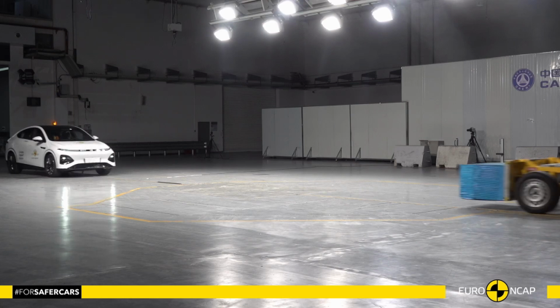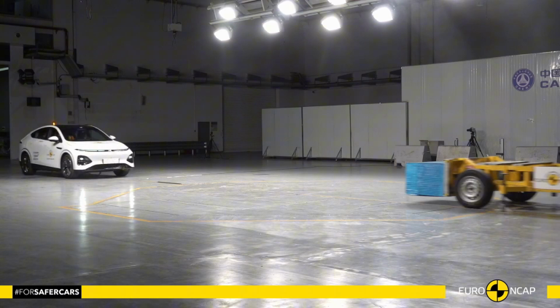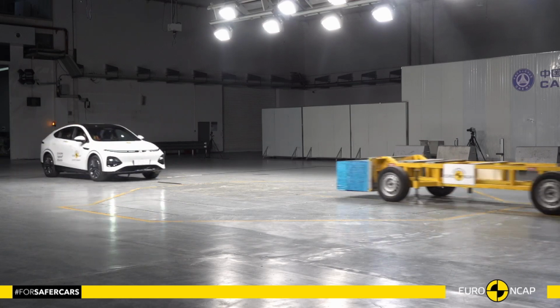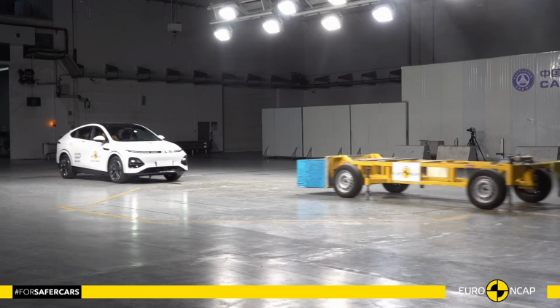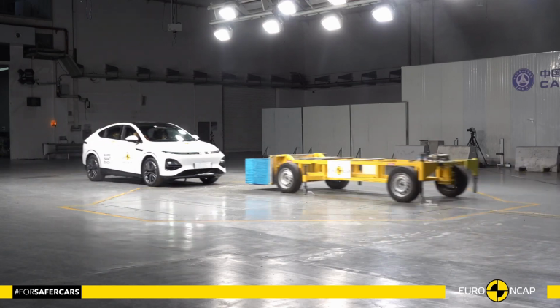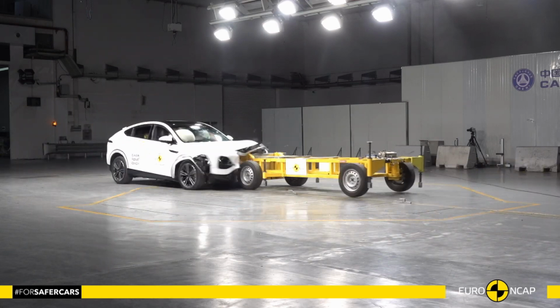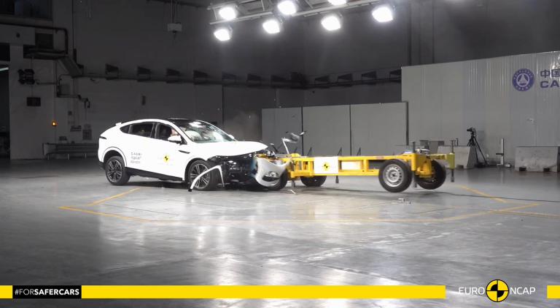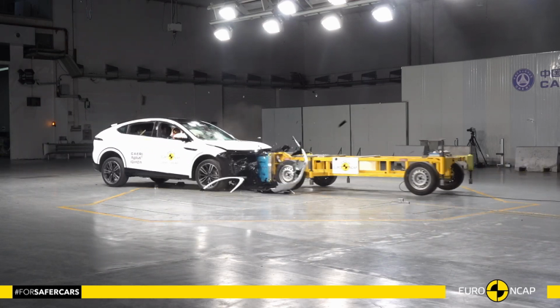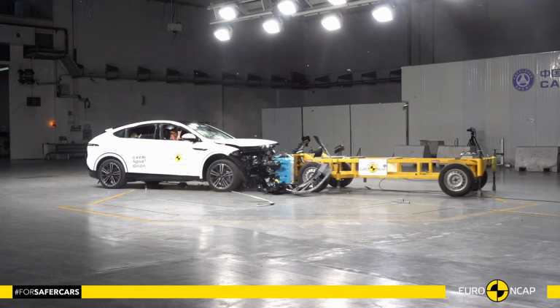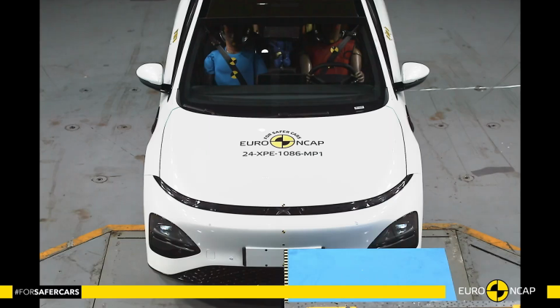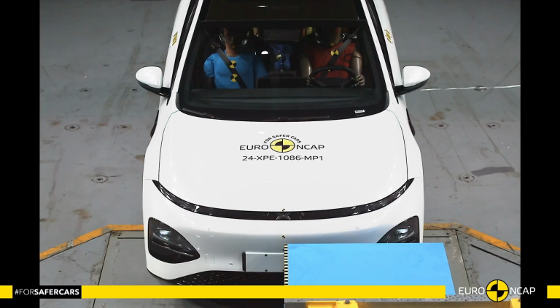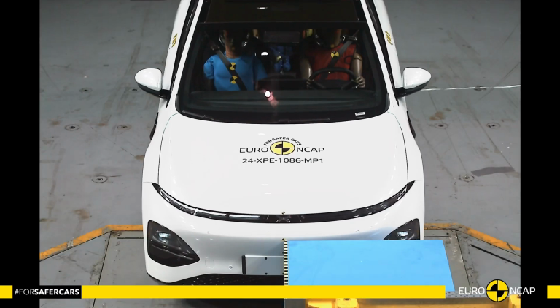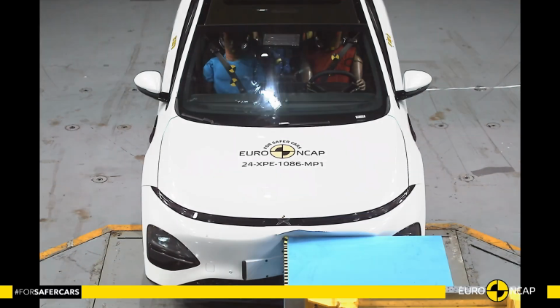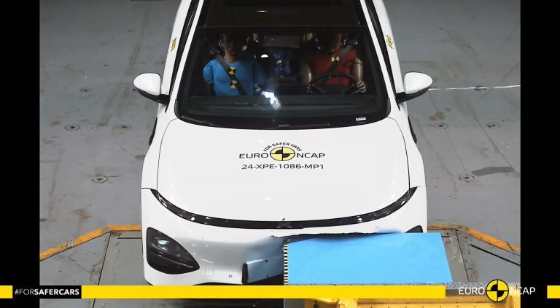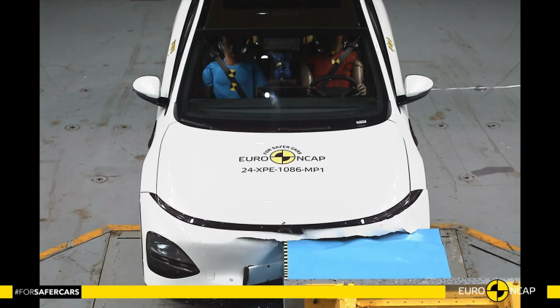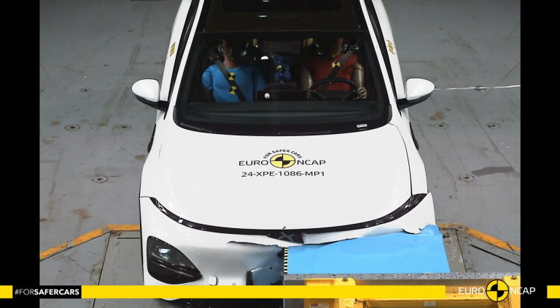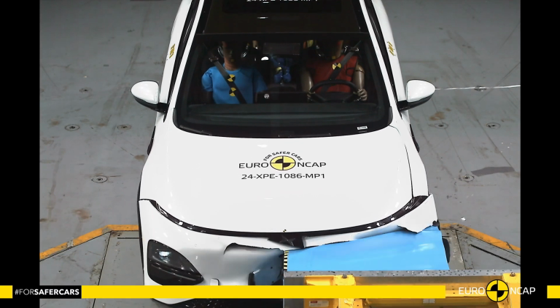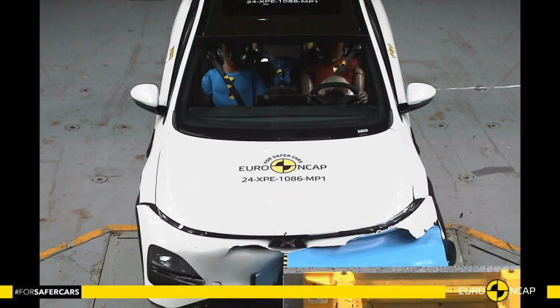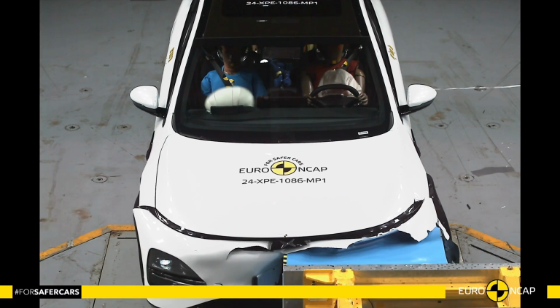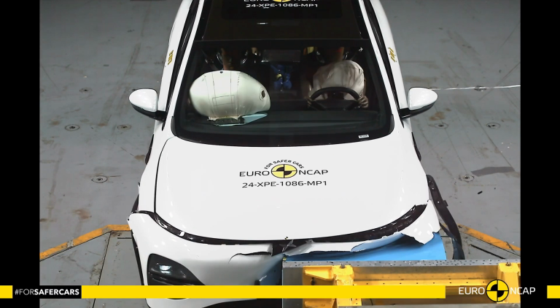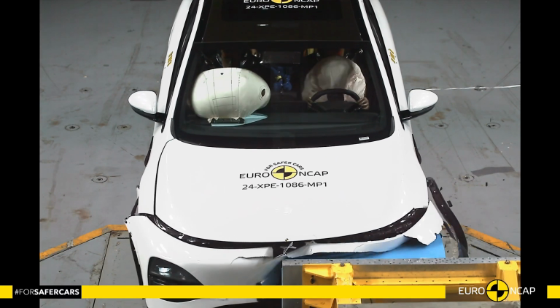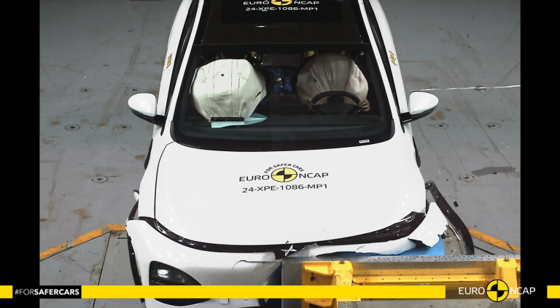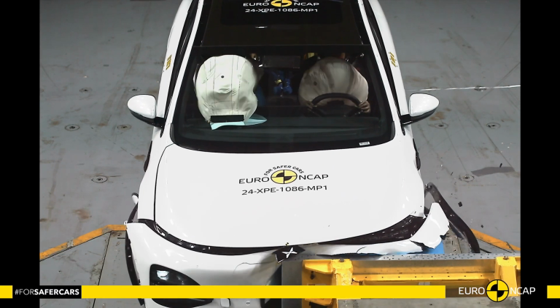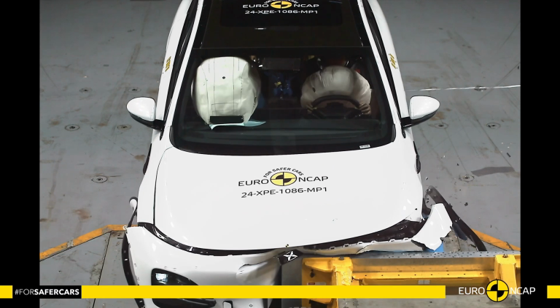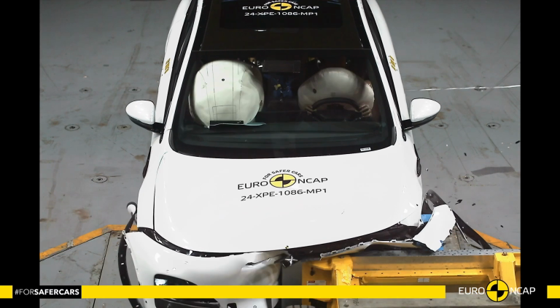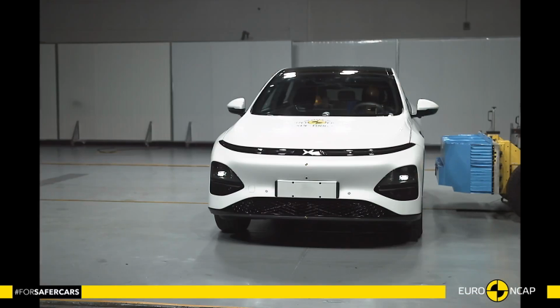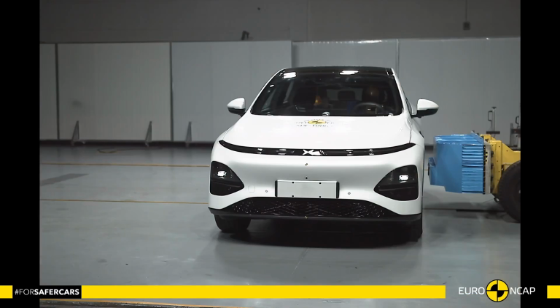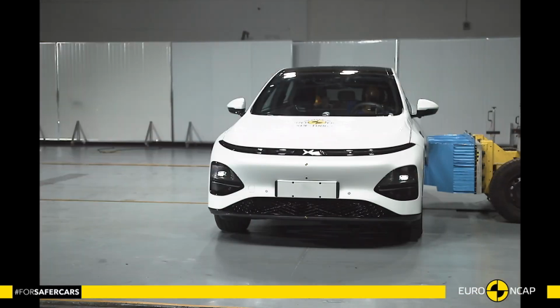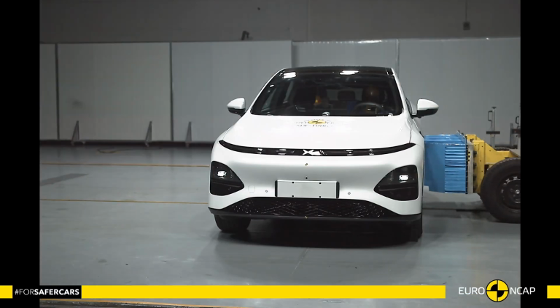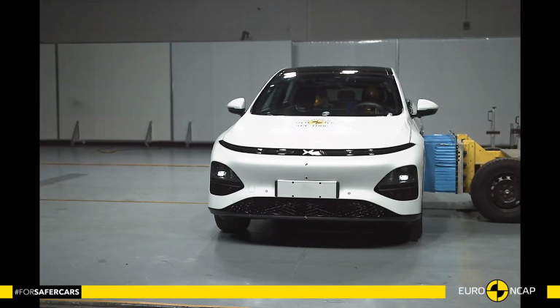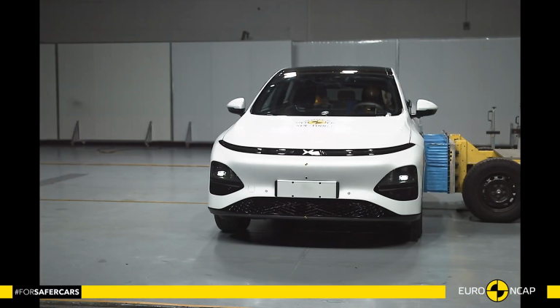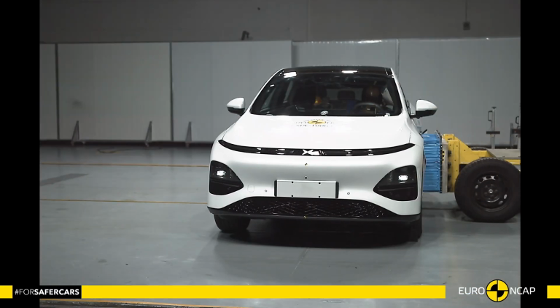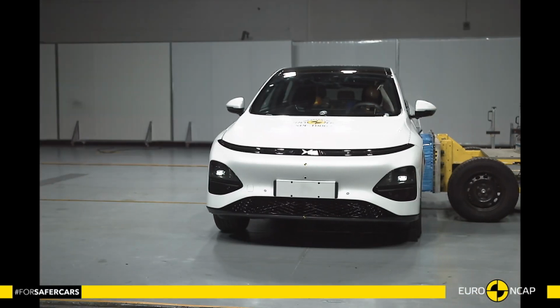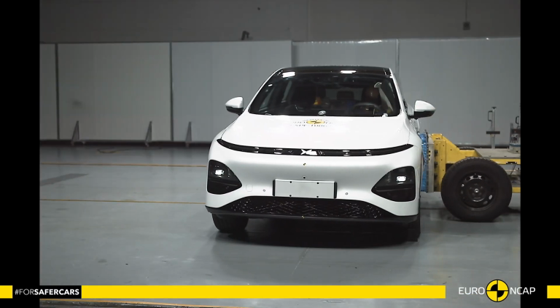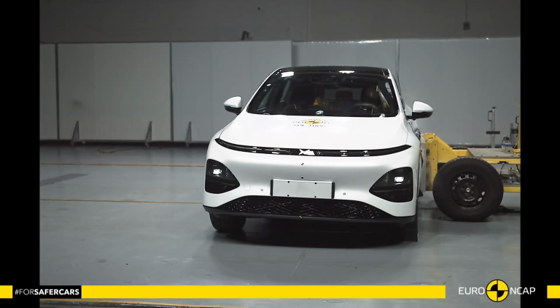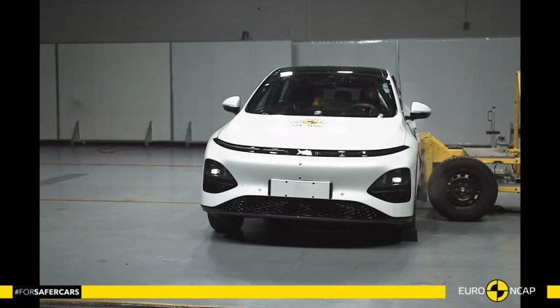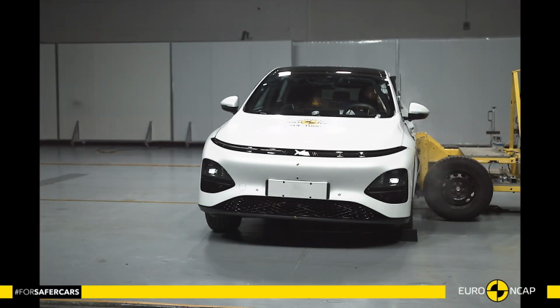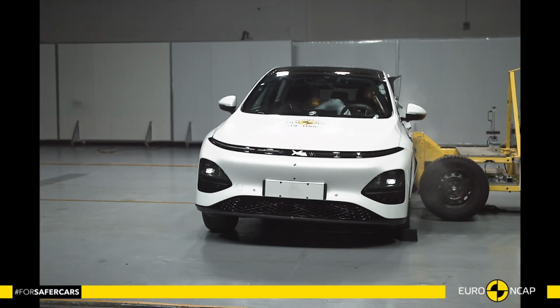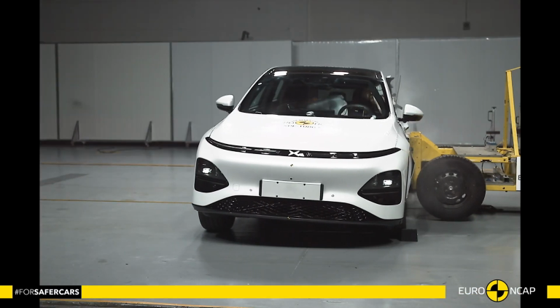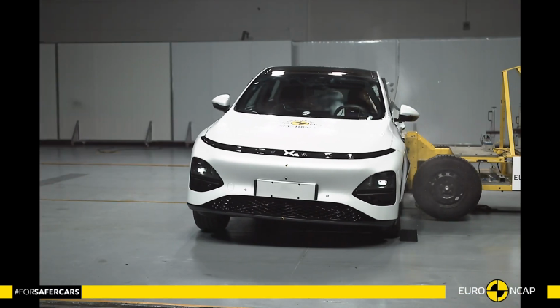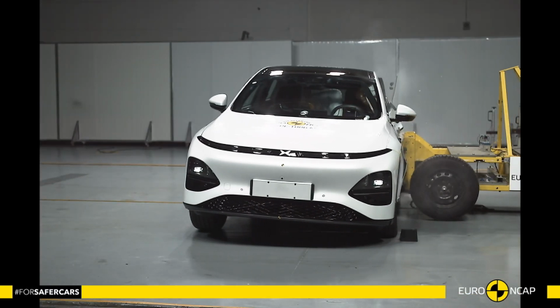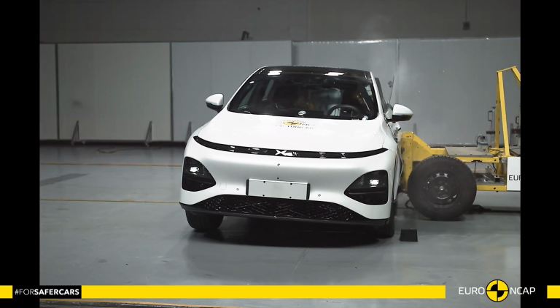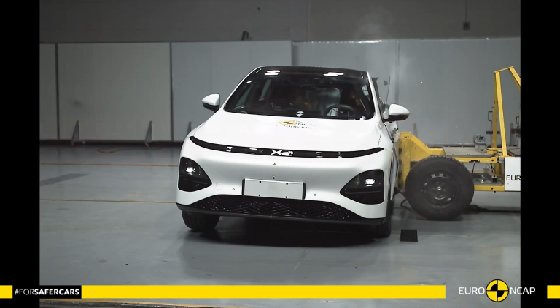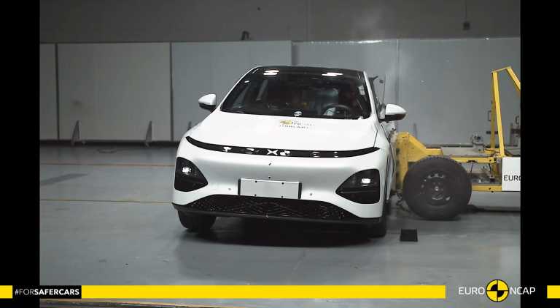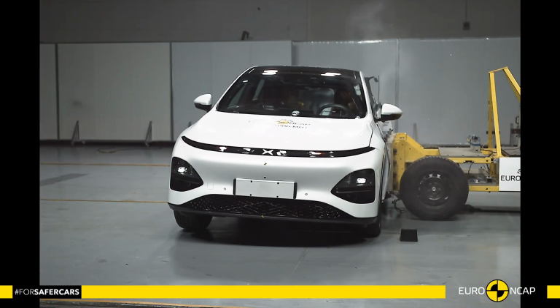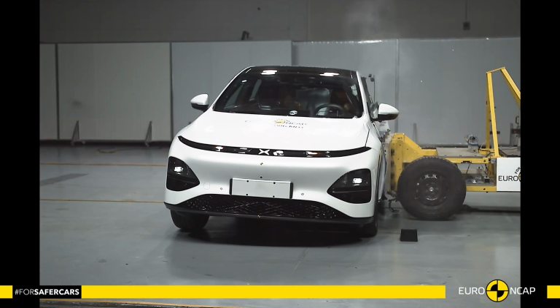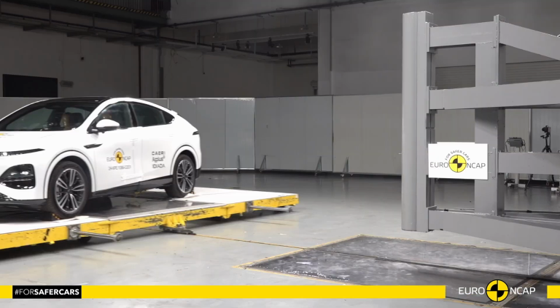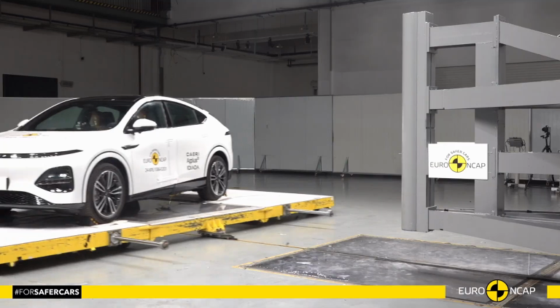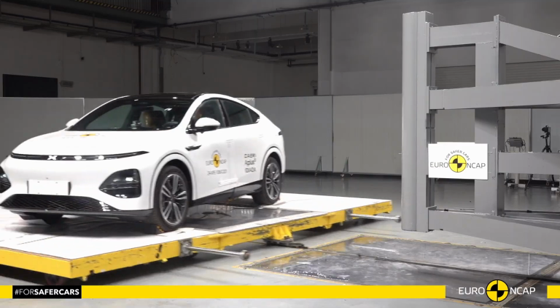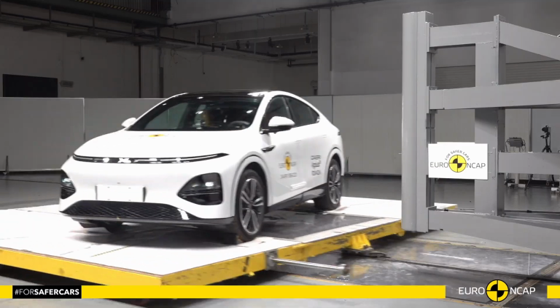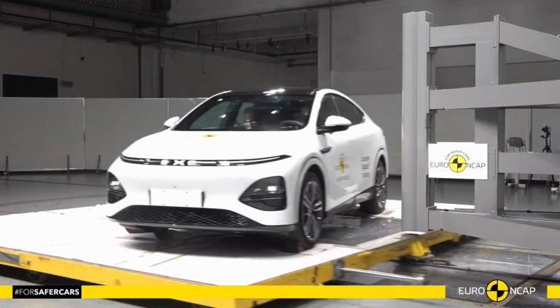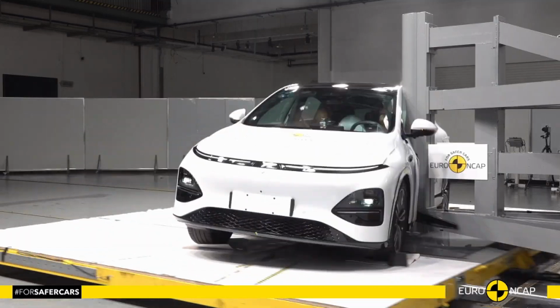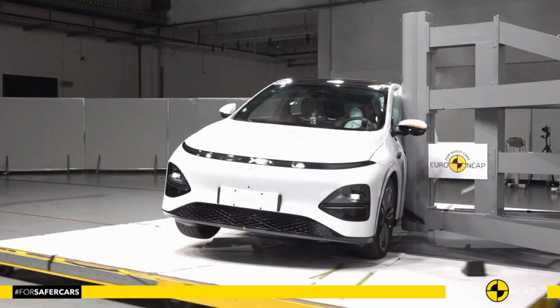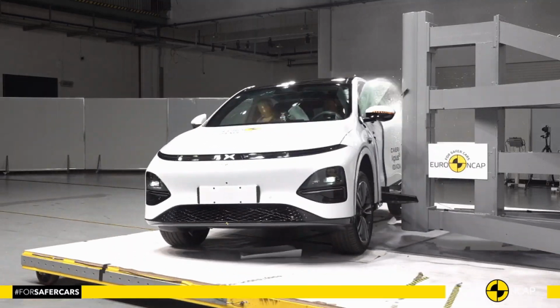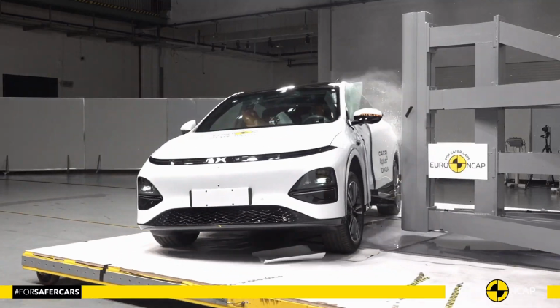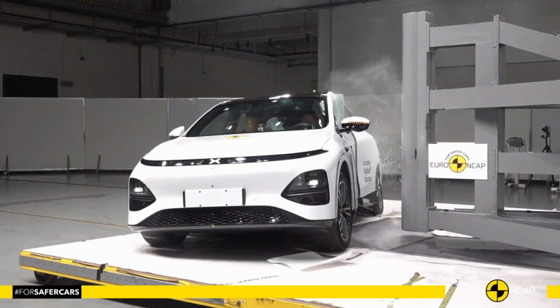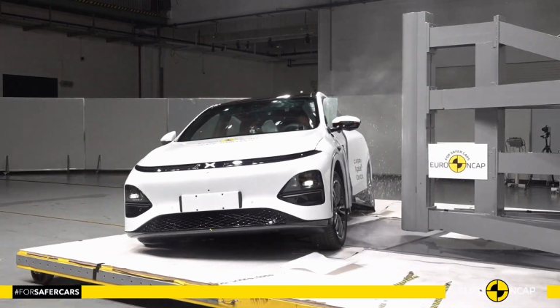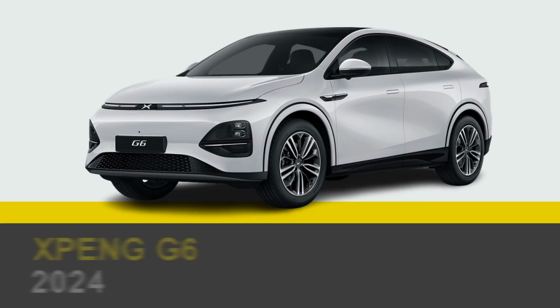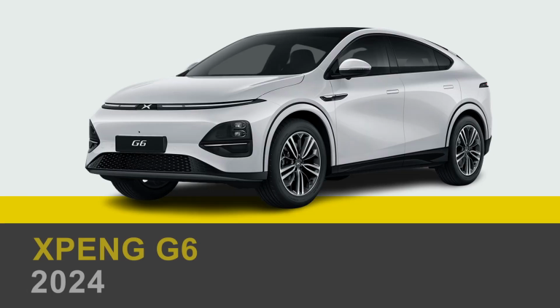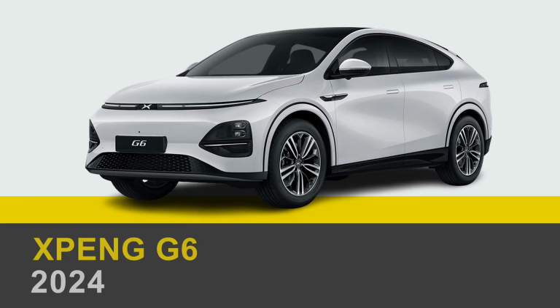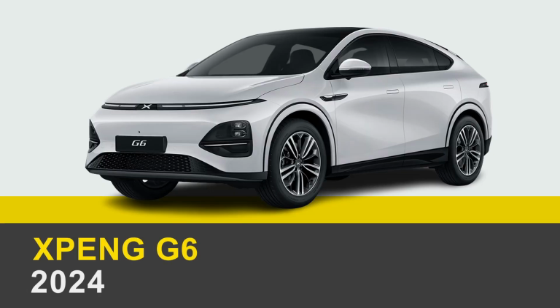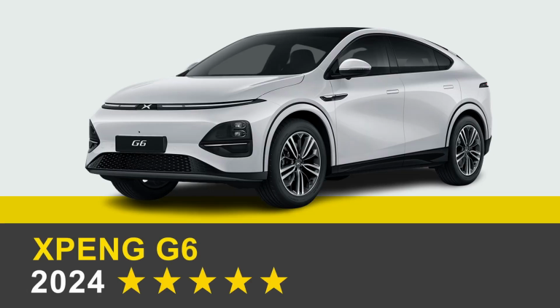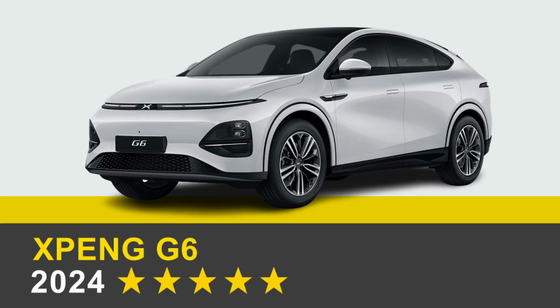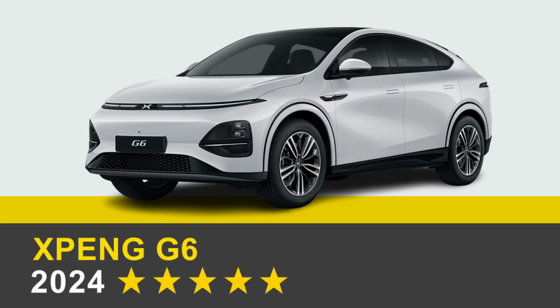Hello everyone, and welcome to the Crash Test Channel. Today, we're diving into the performance of the Xpeng G6.